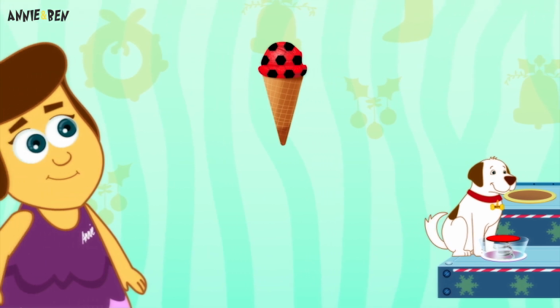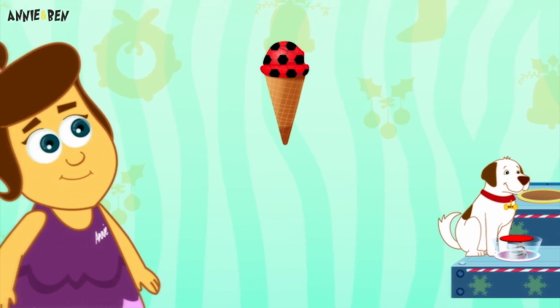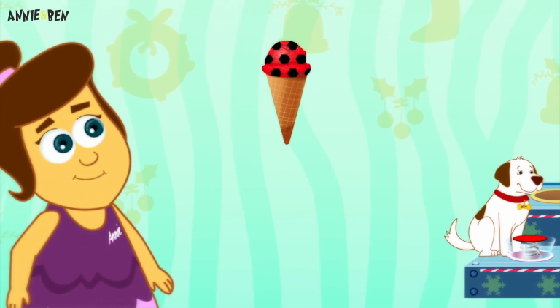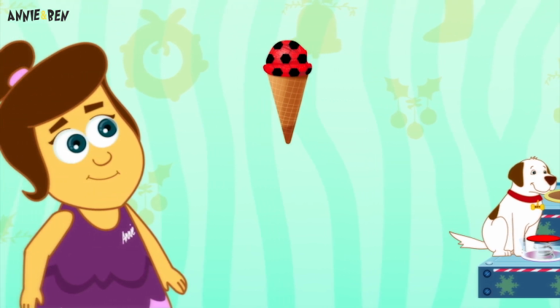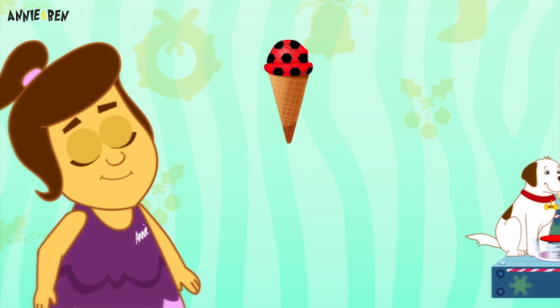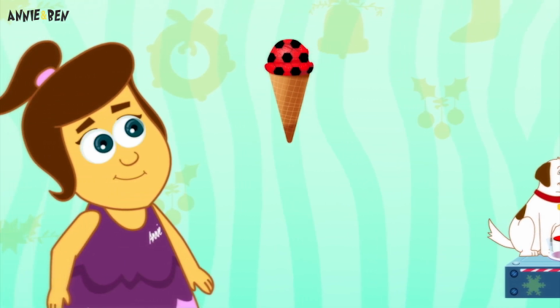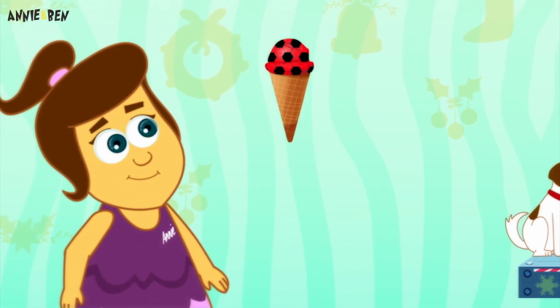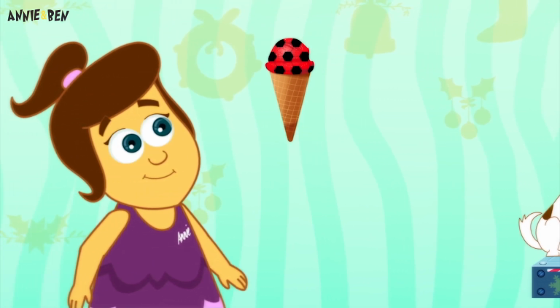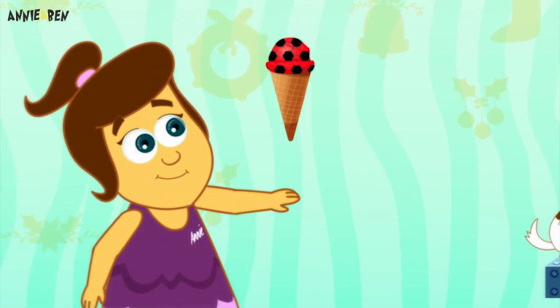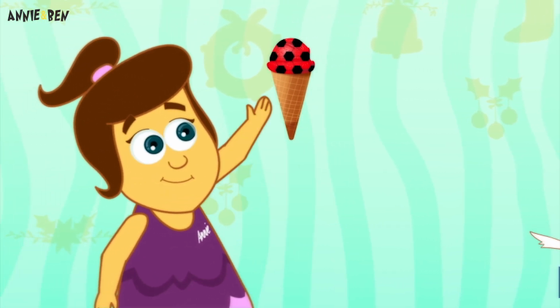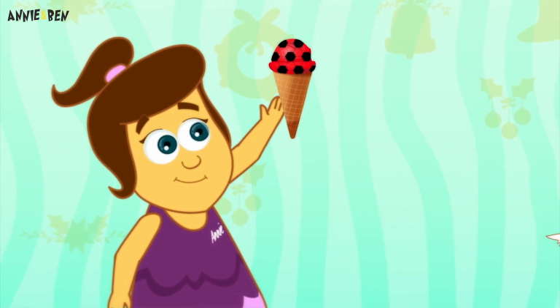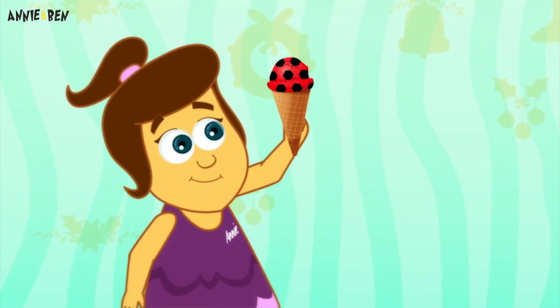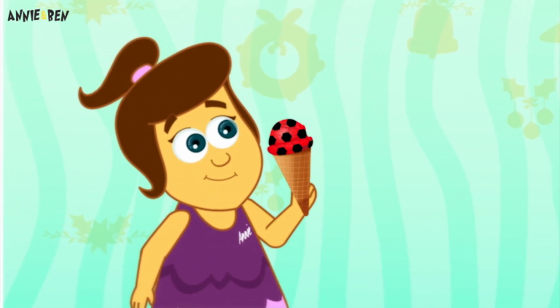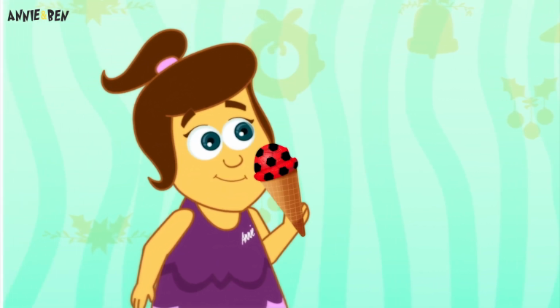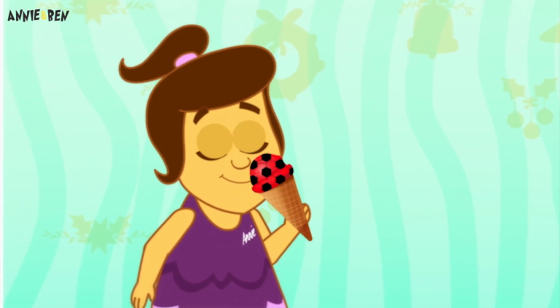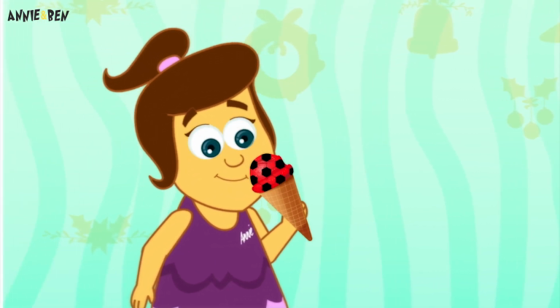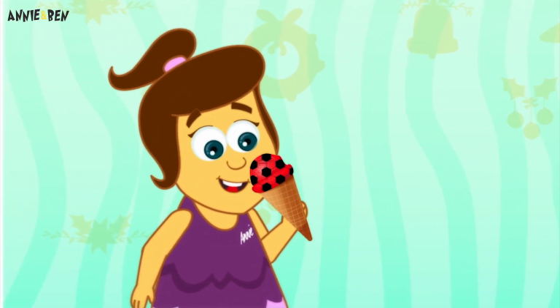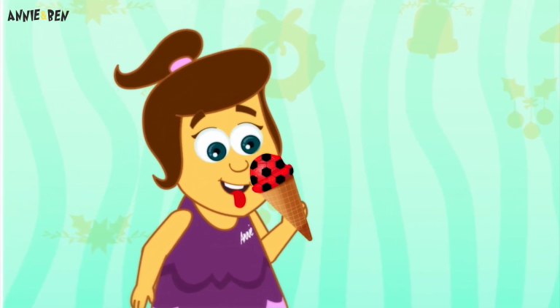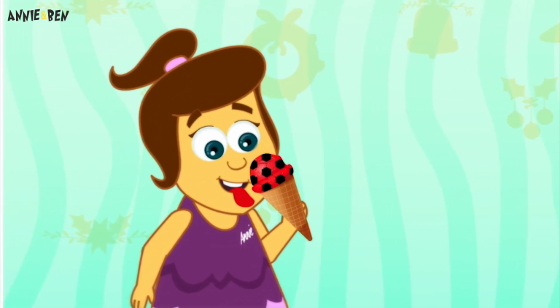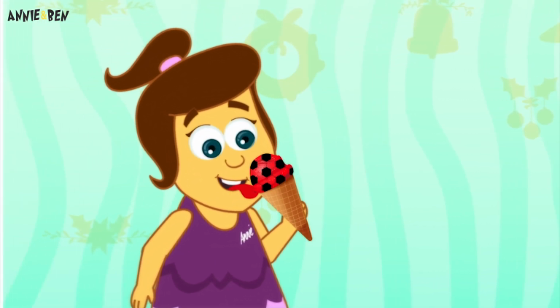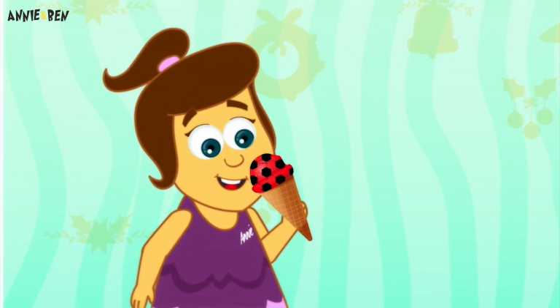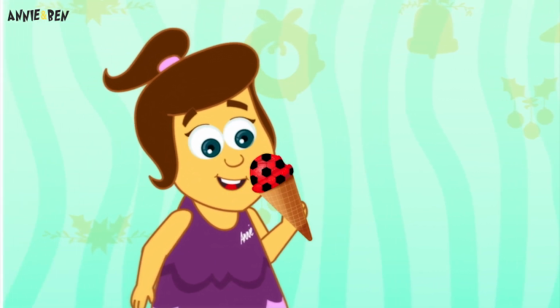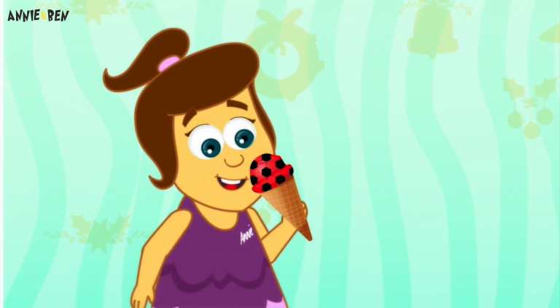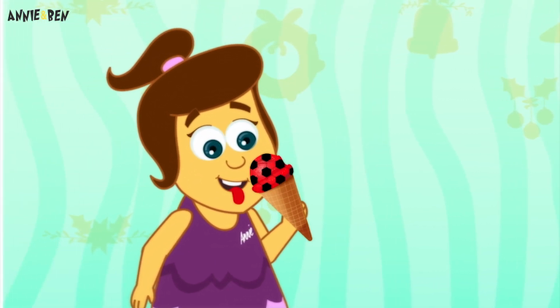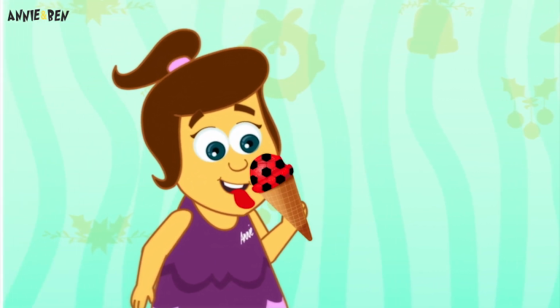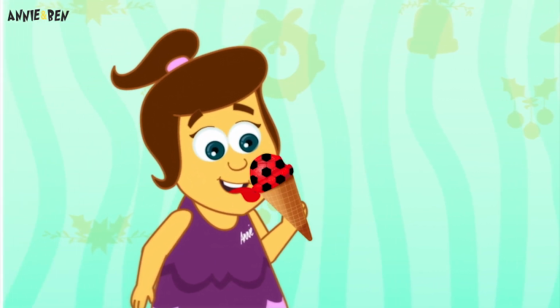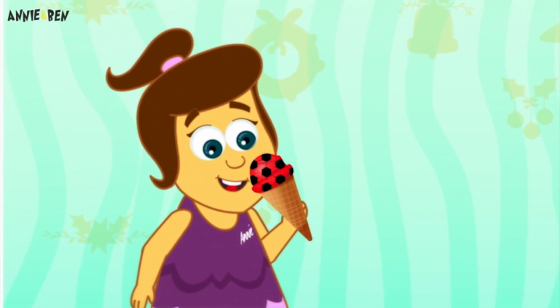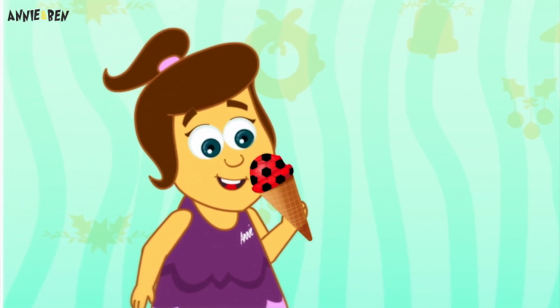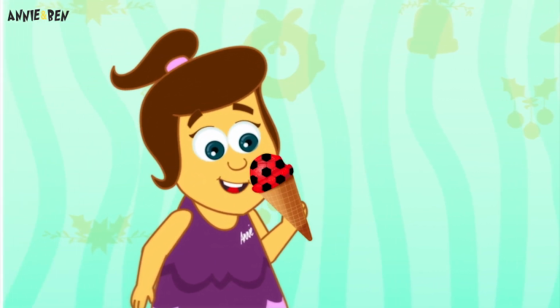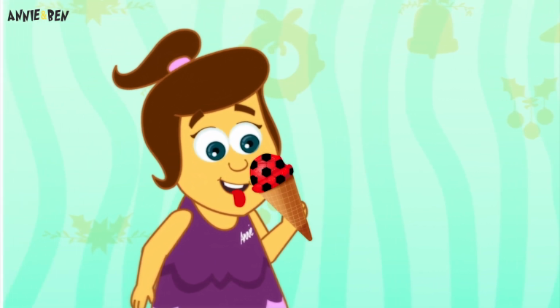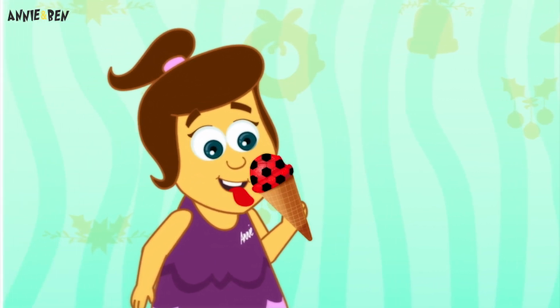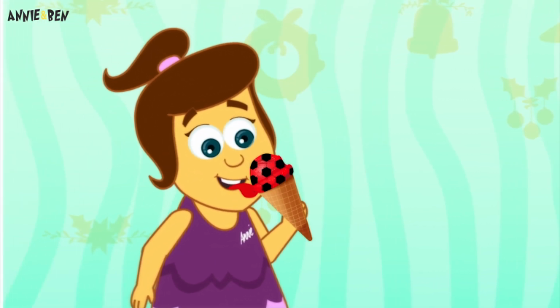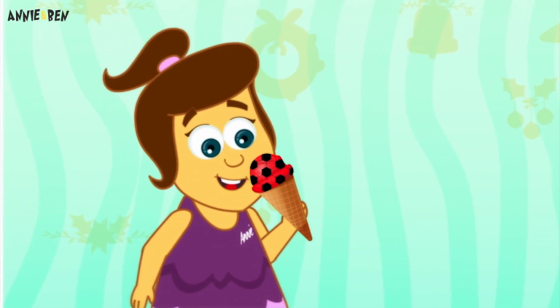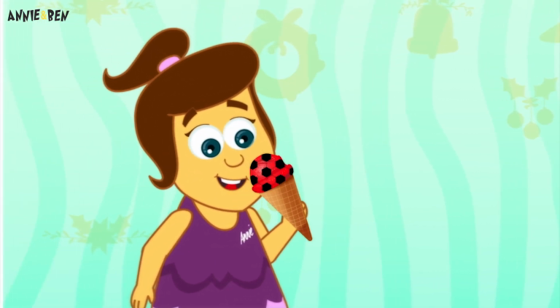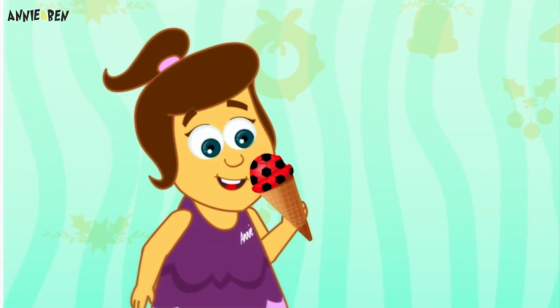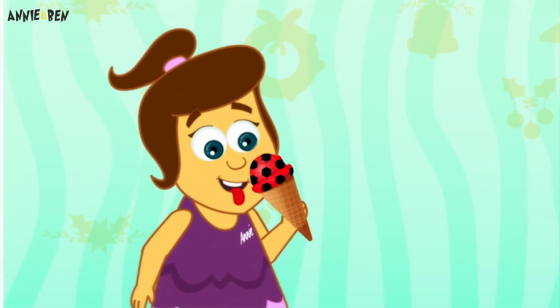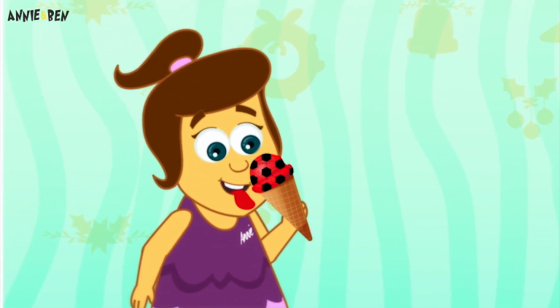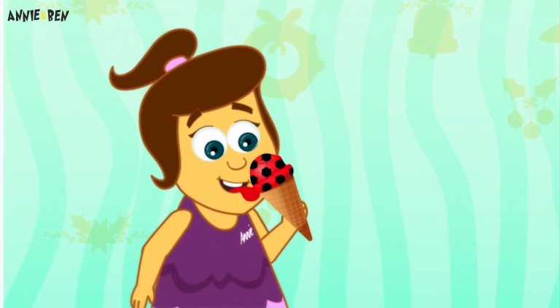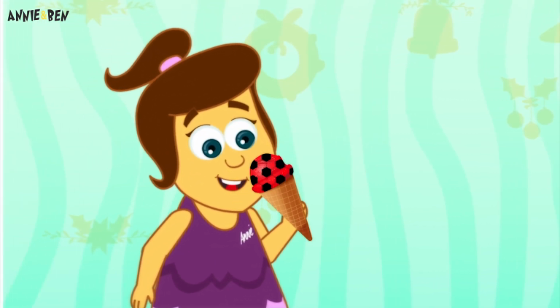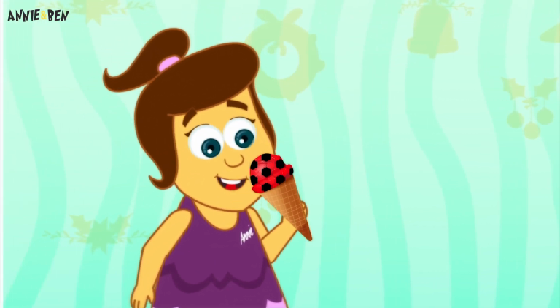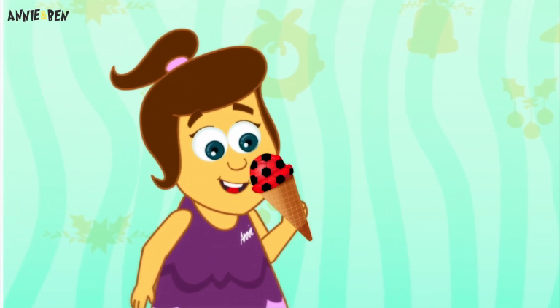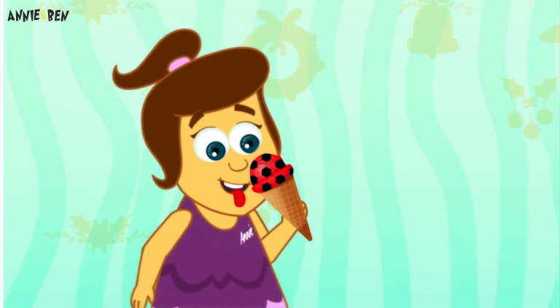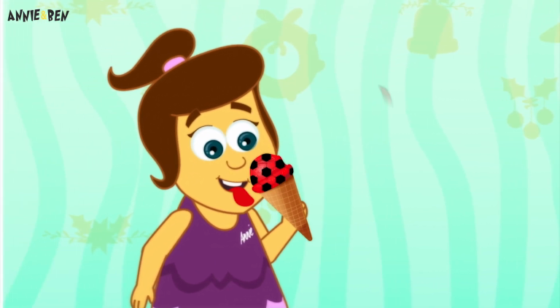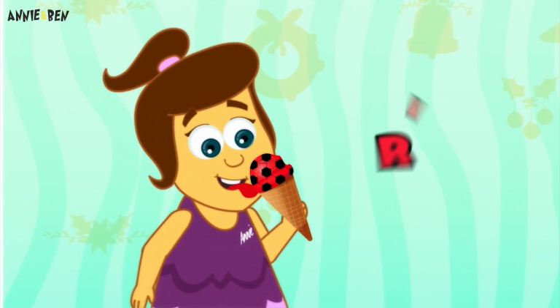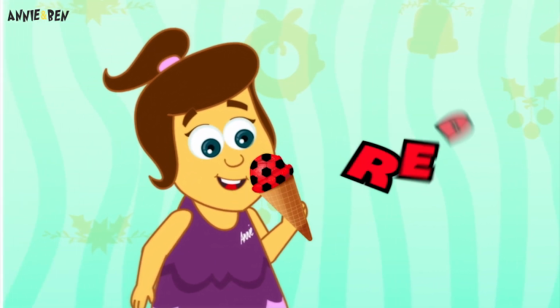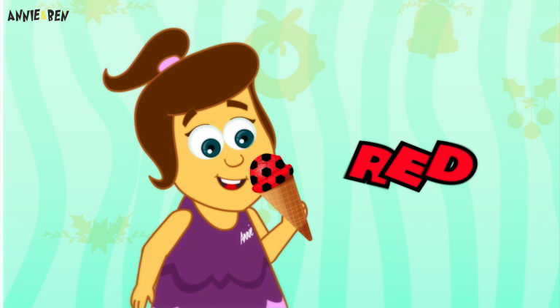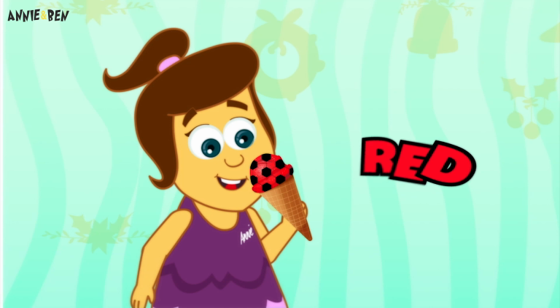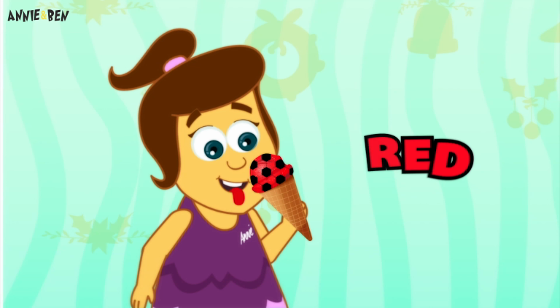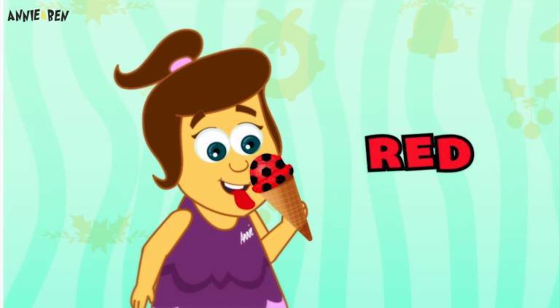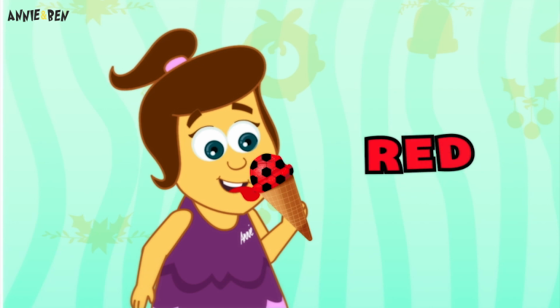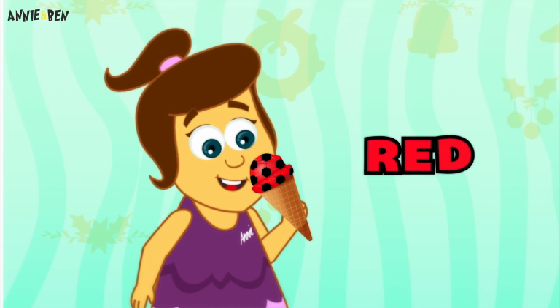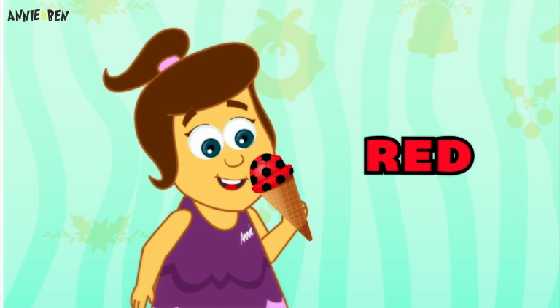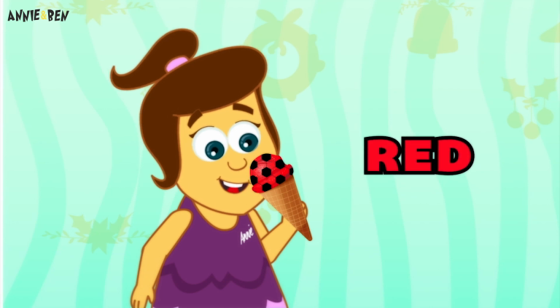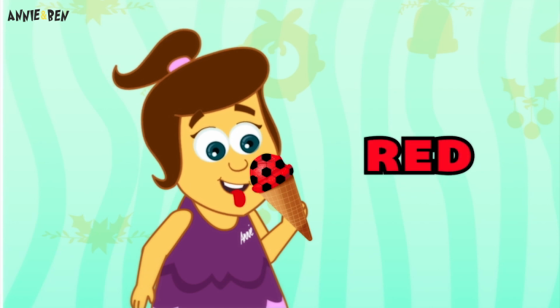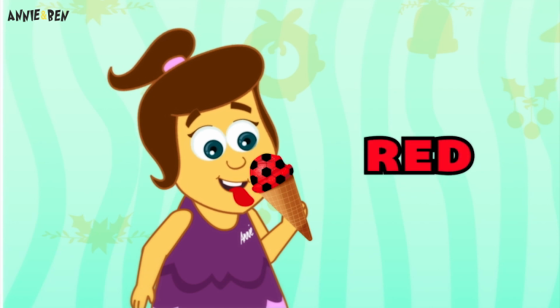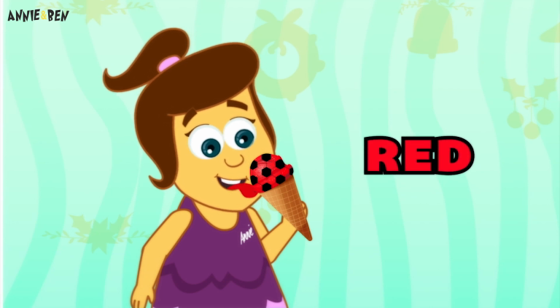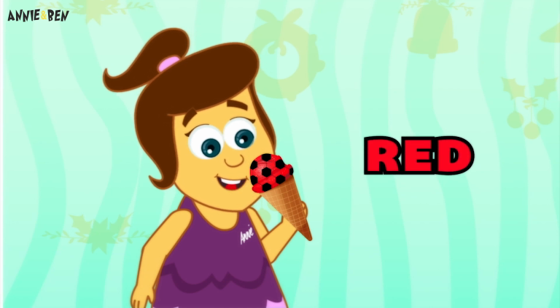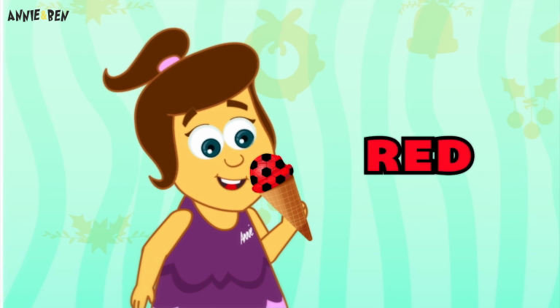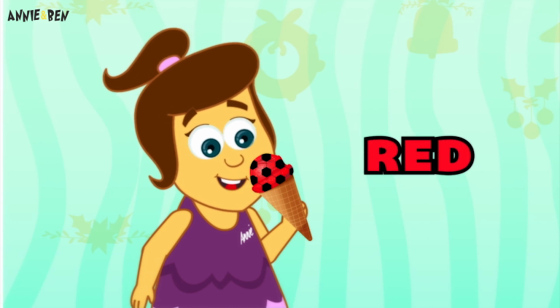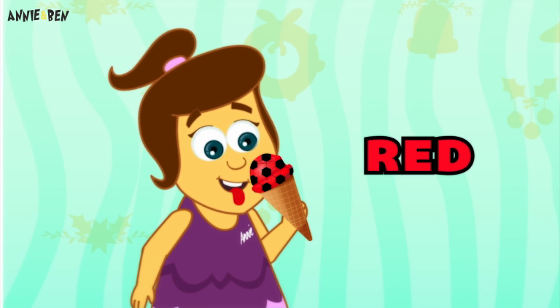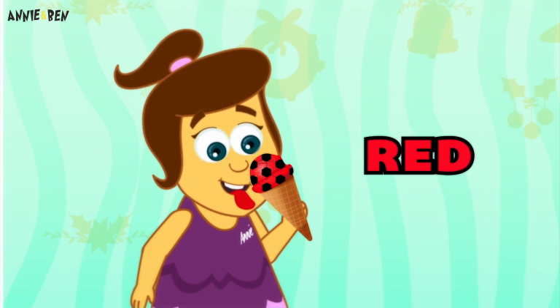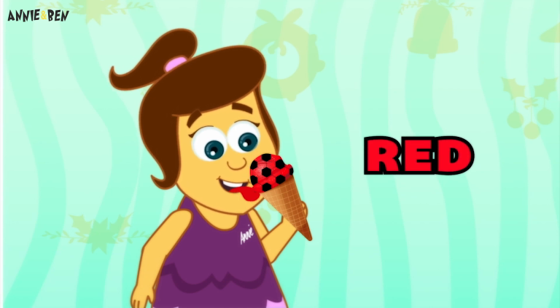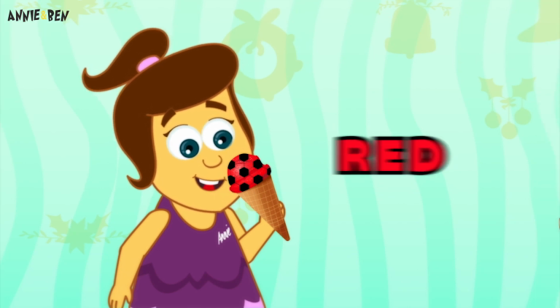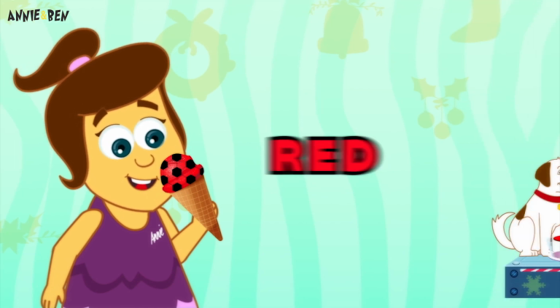Look, it's going over to Annie! Ooh, that looks delicious! What colour is it? Red ice cream!